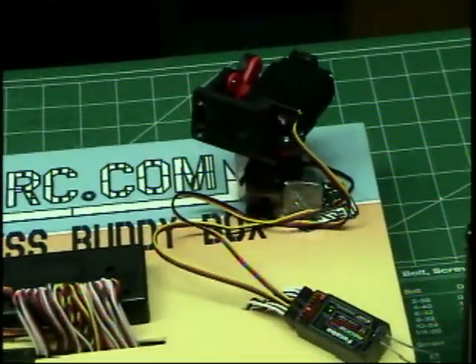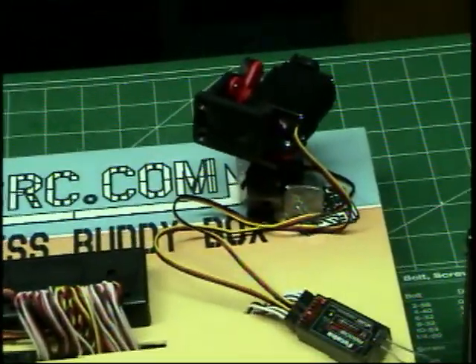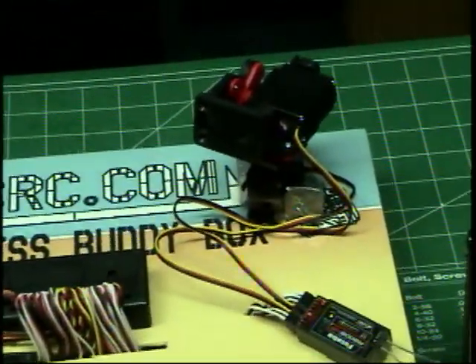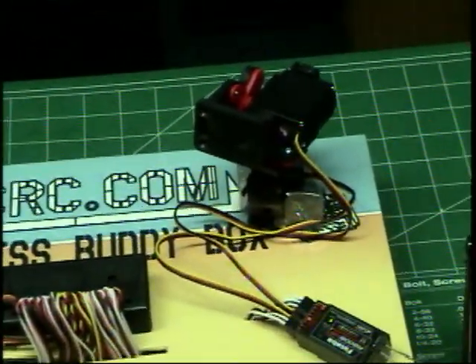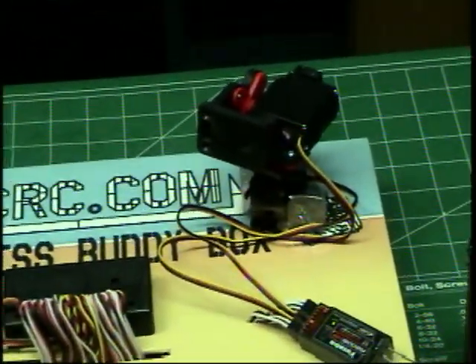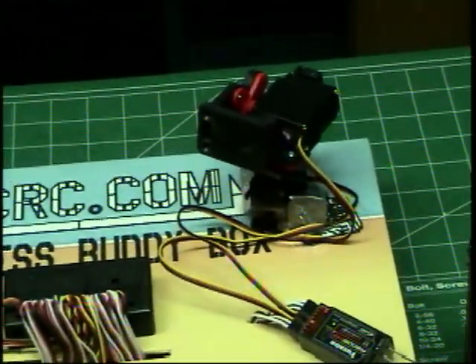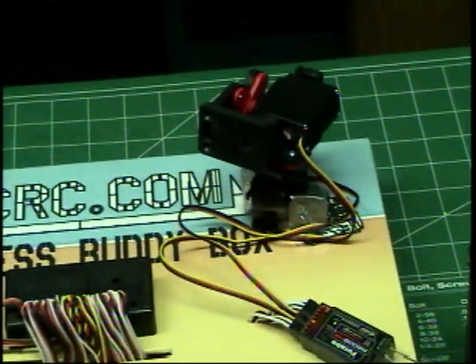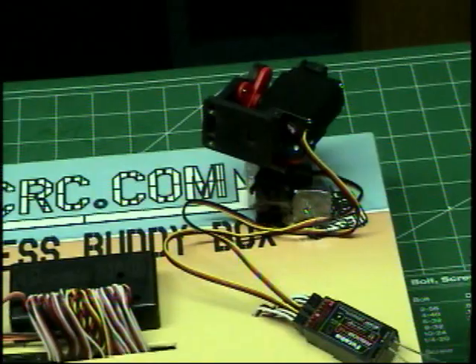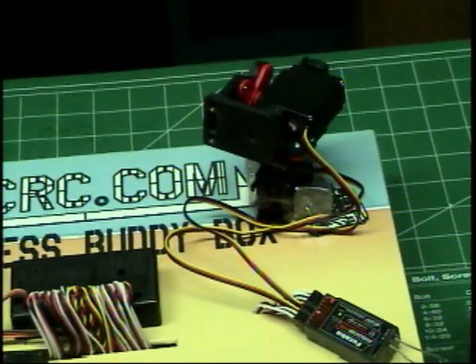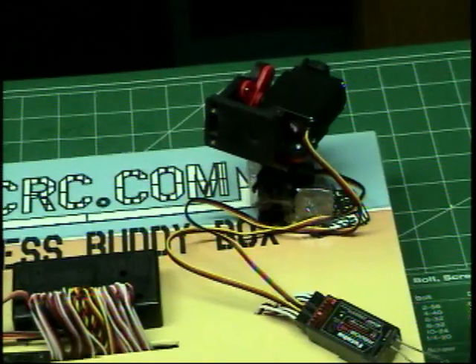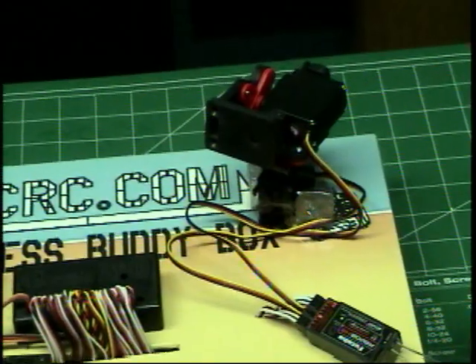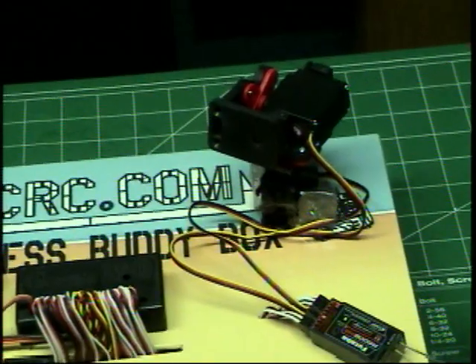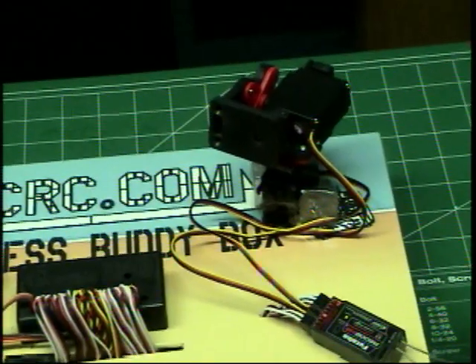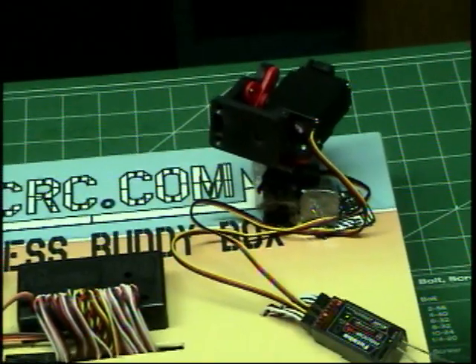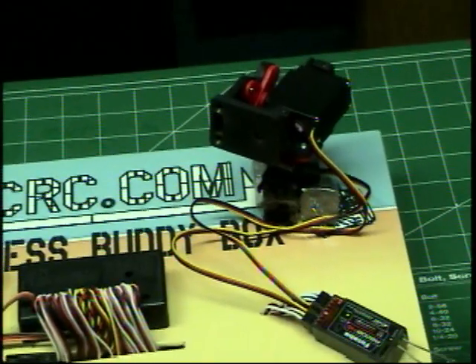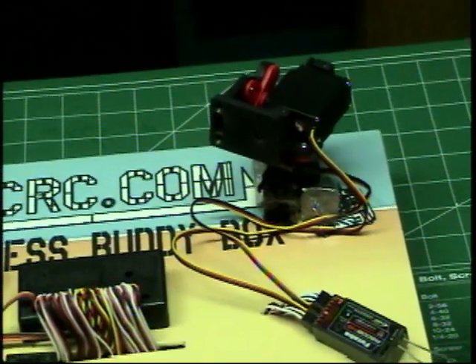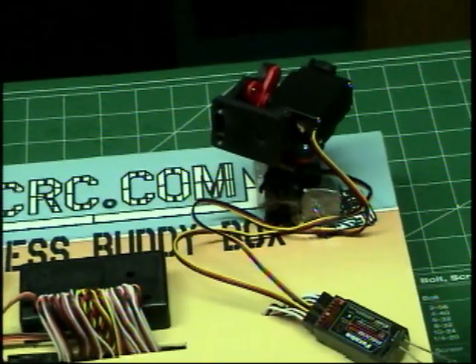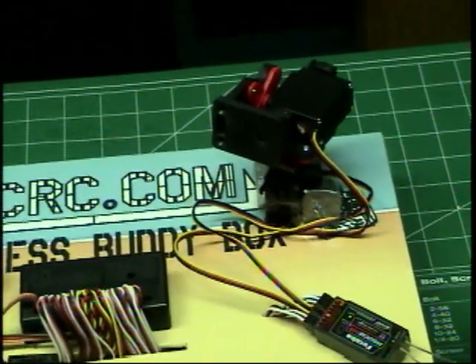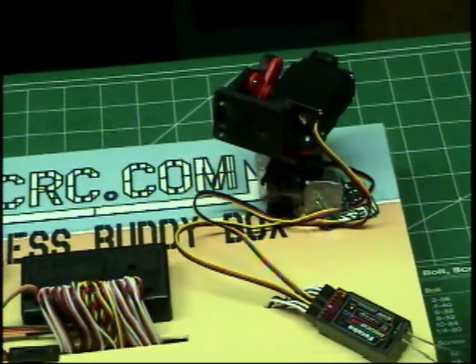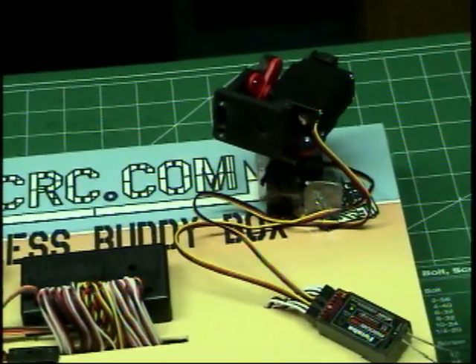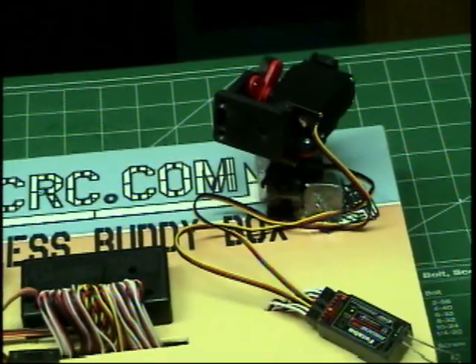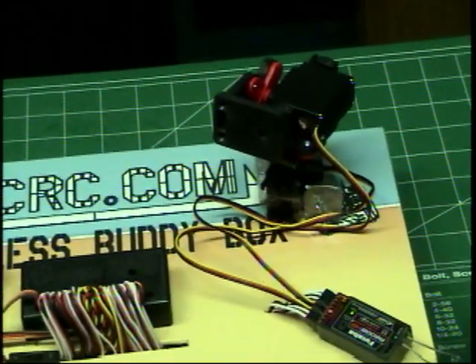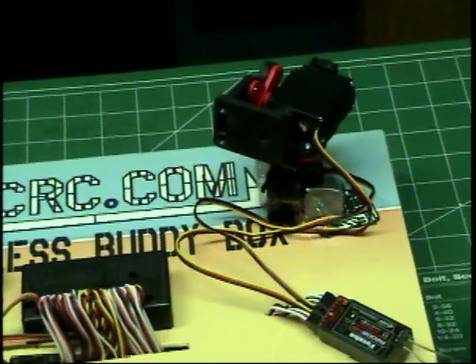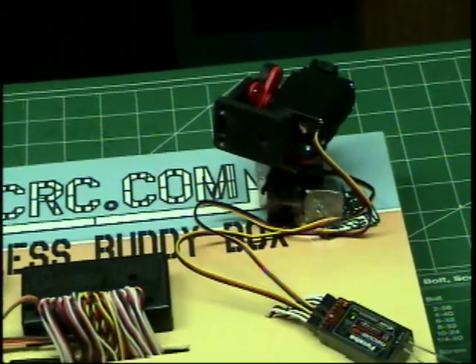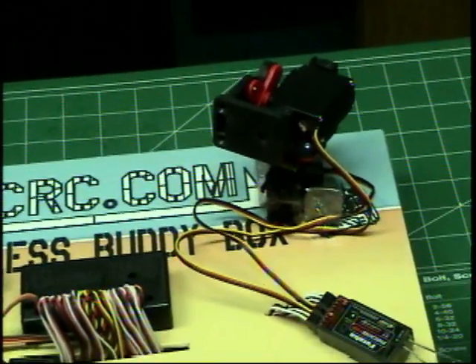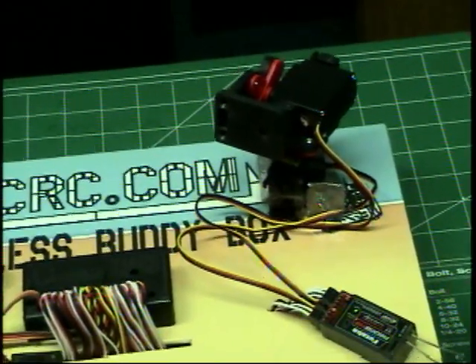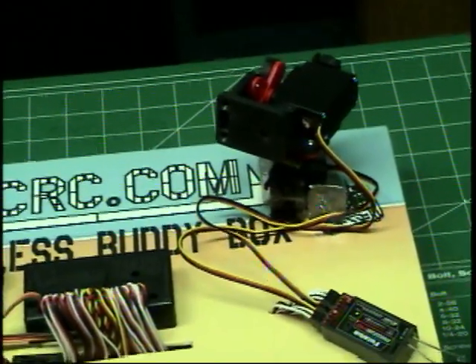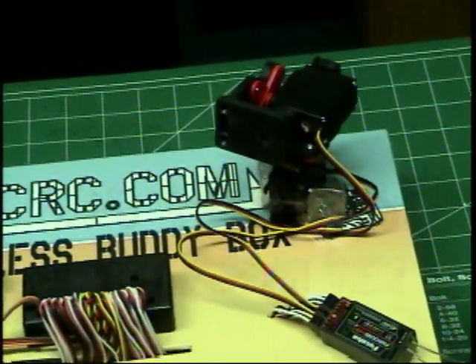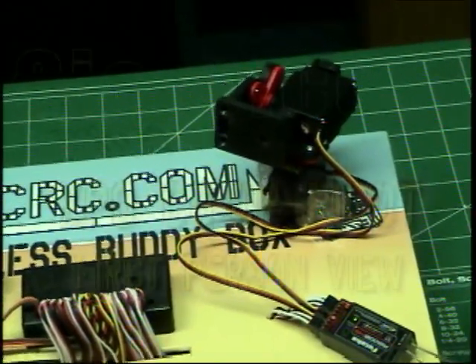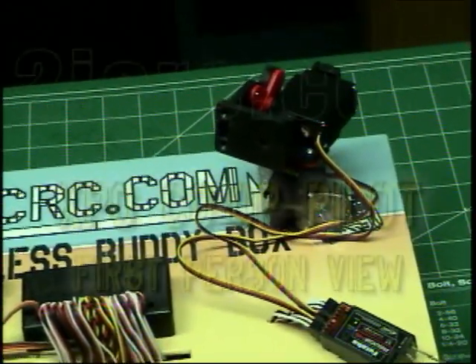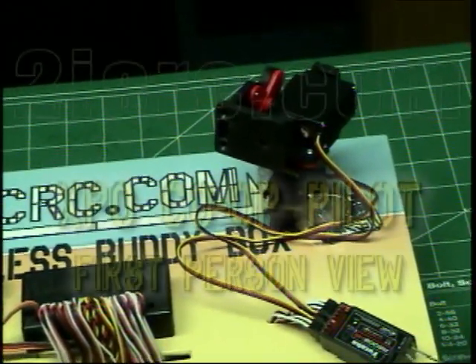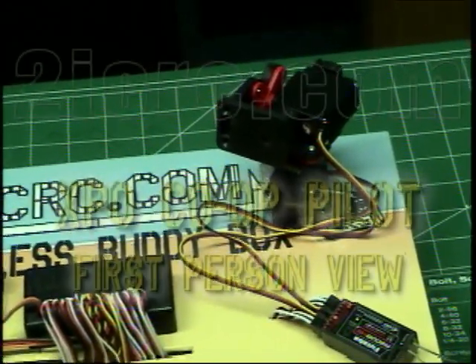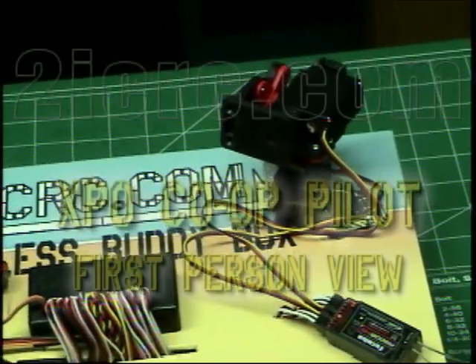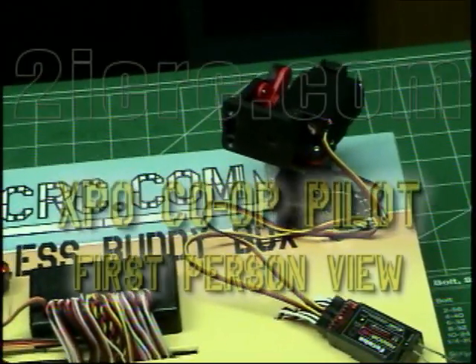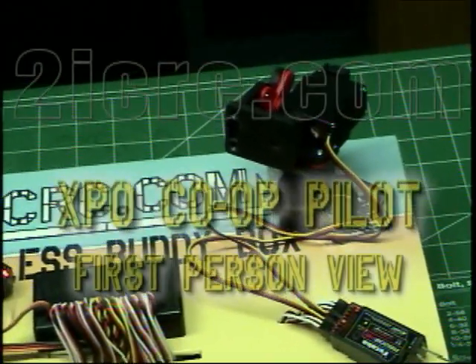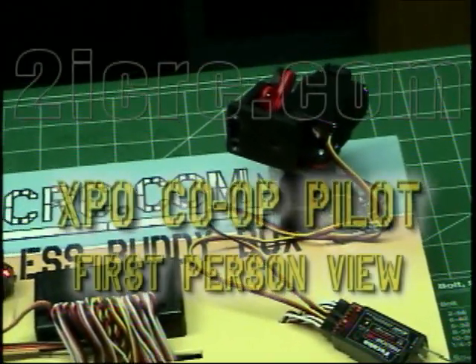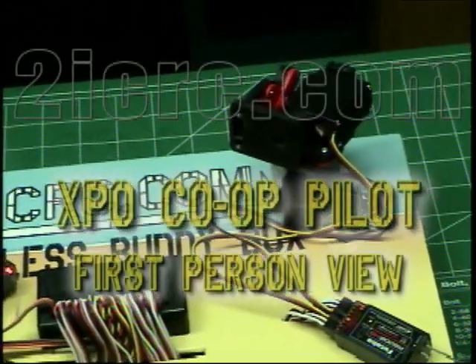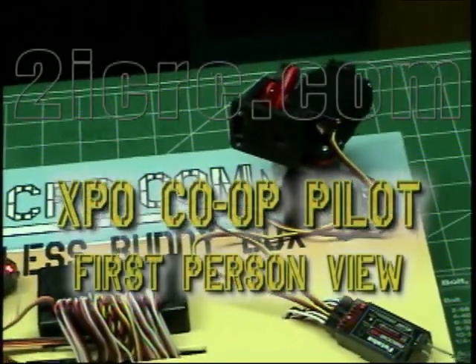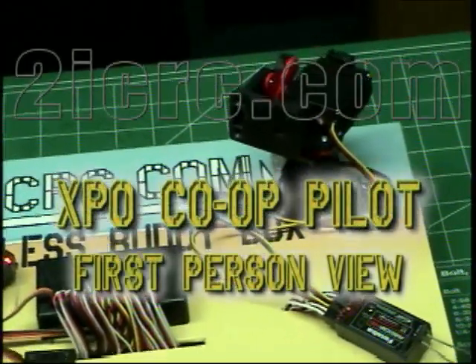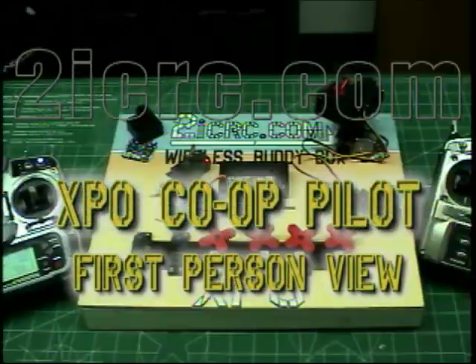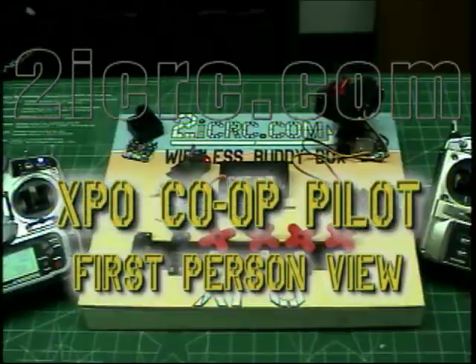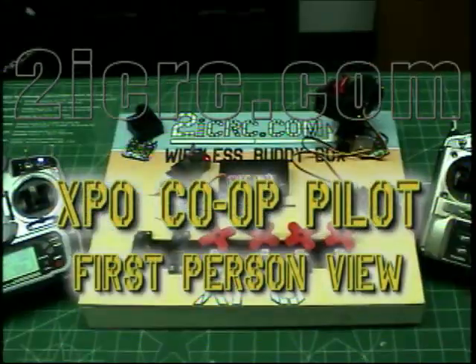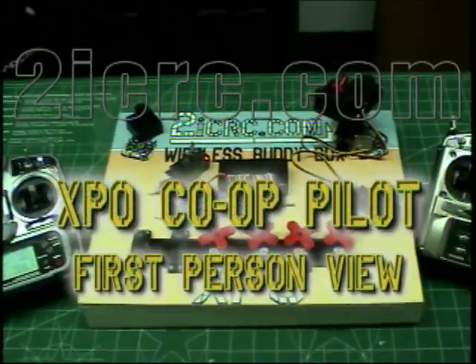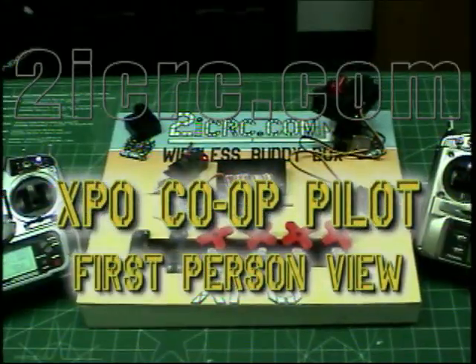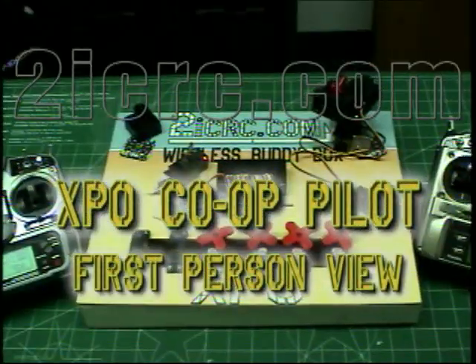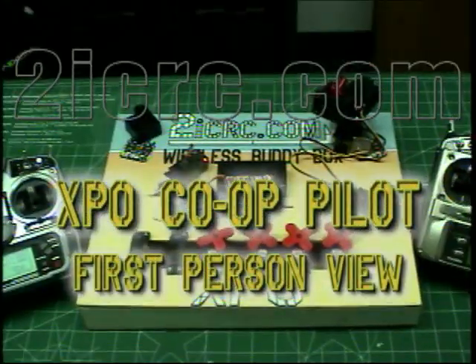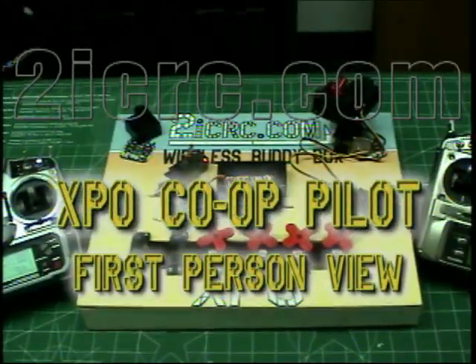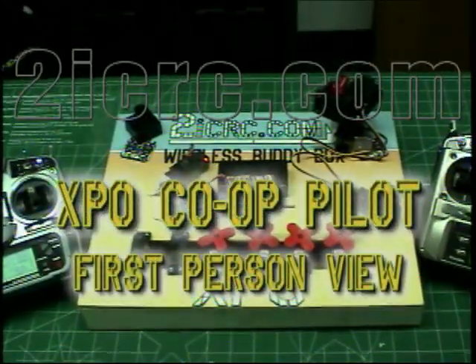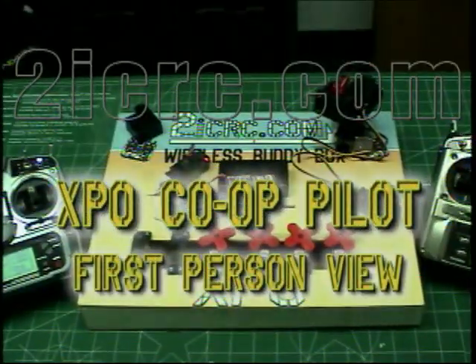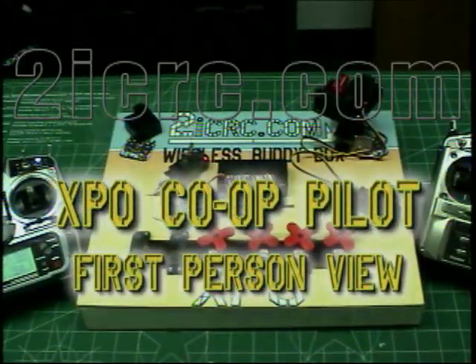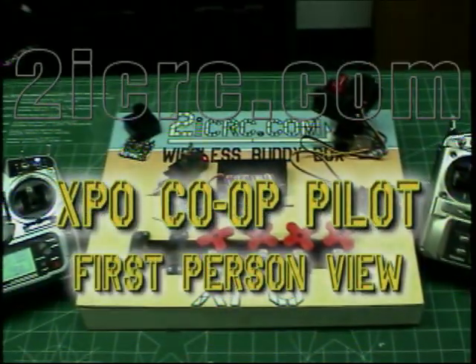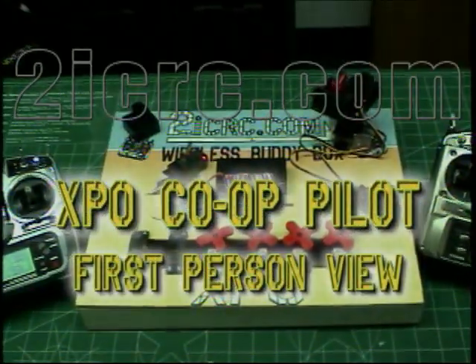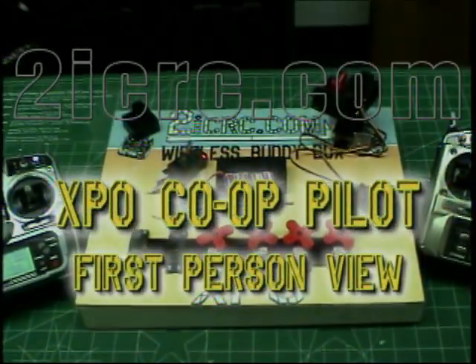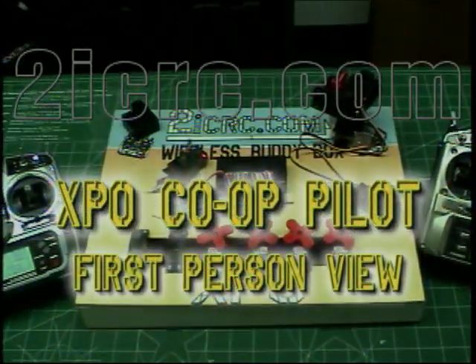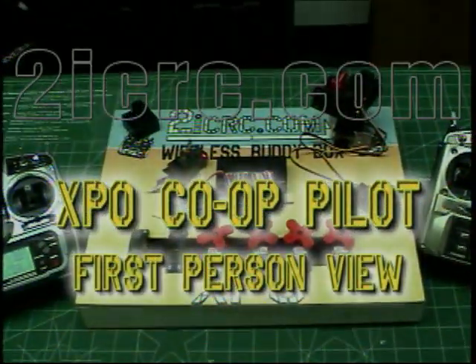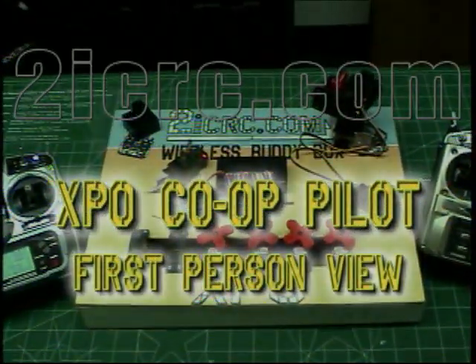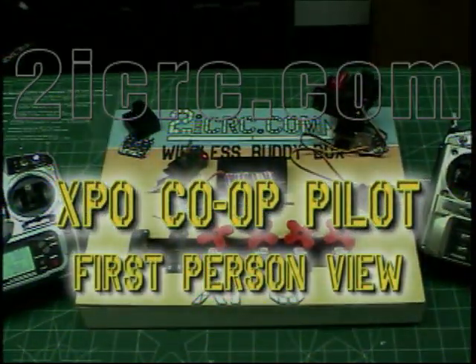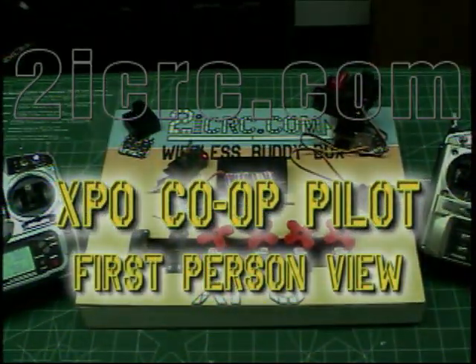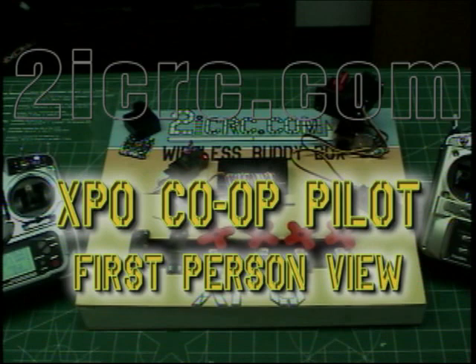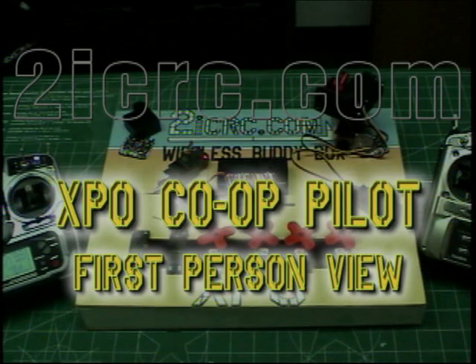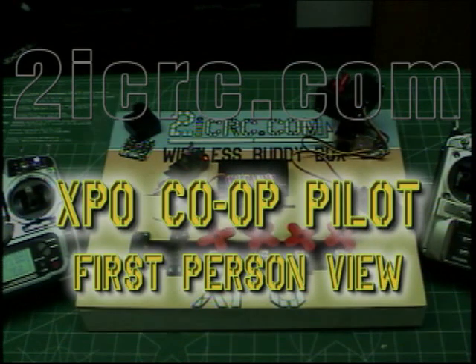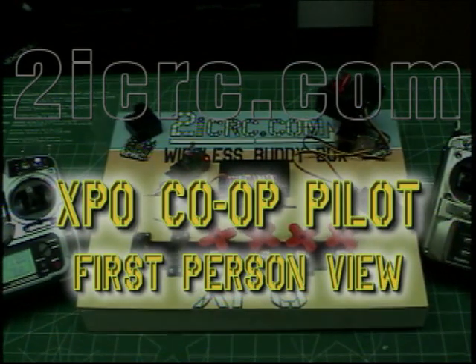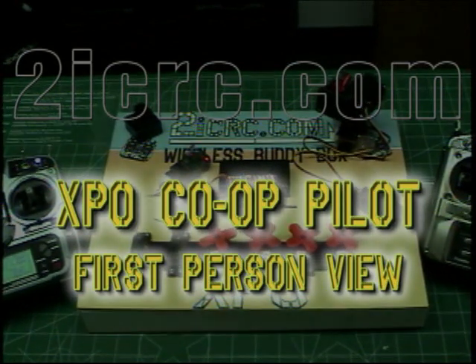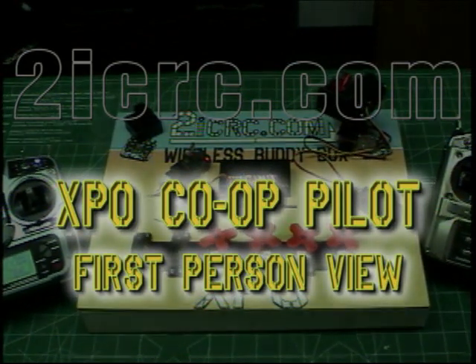So this is how you can use the XPO with FPV applications.